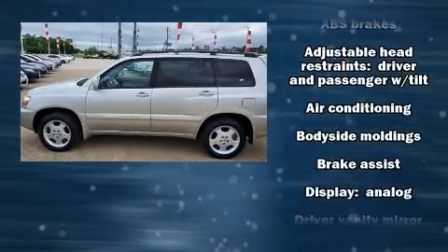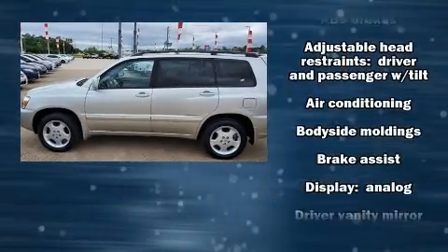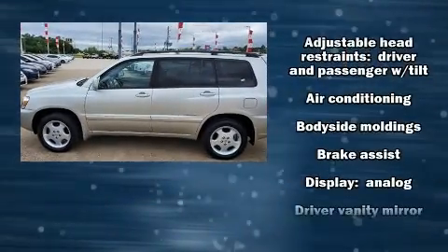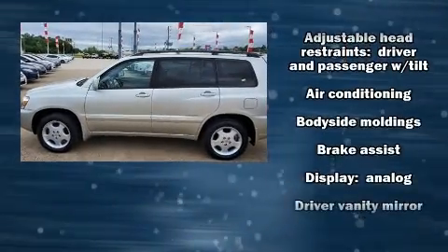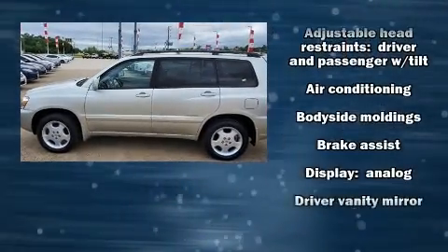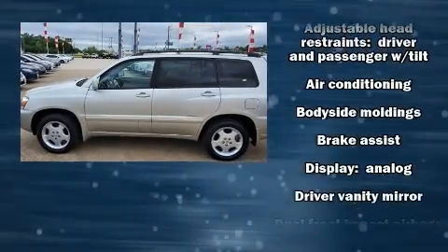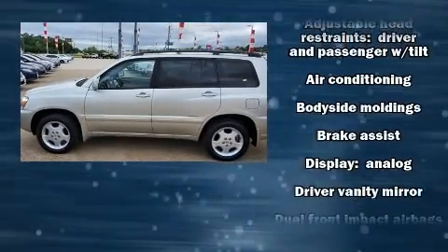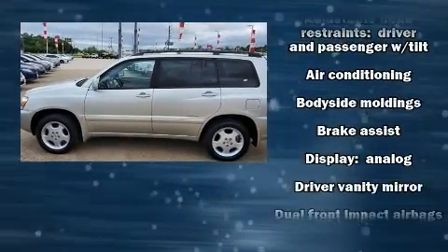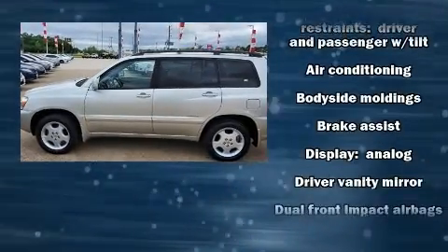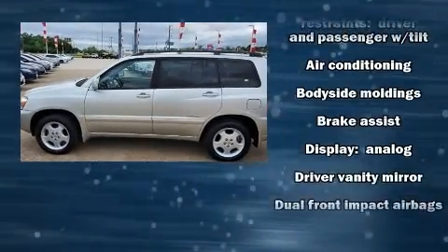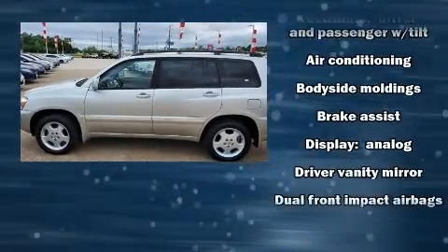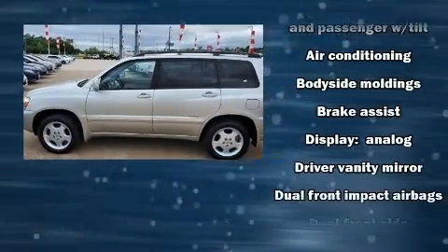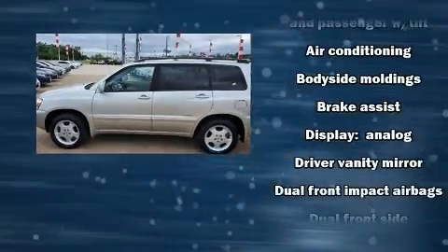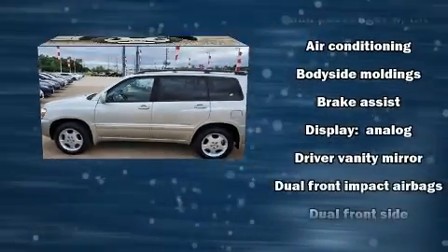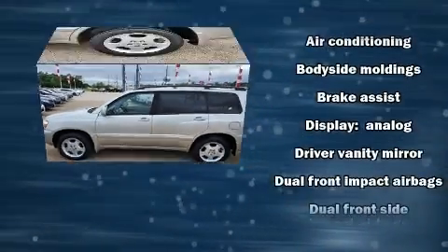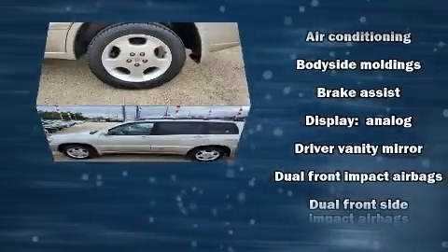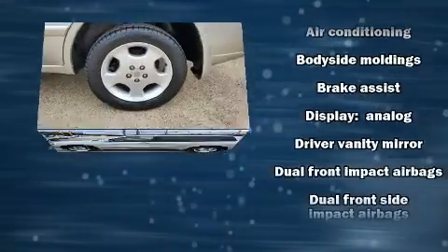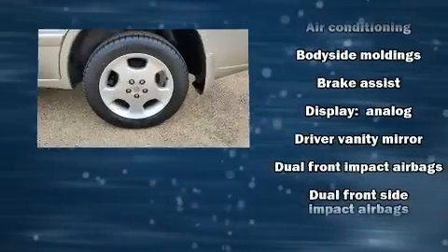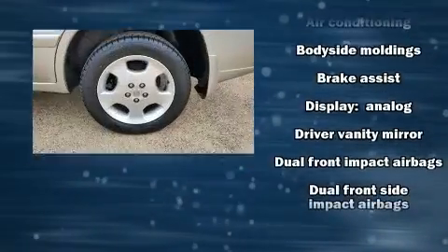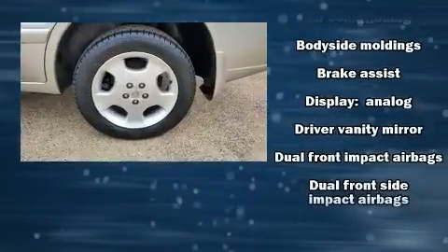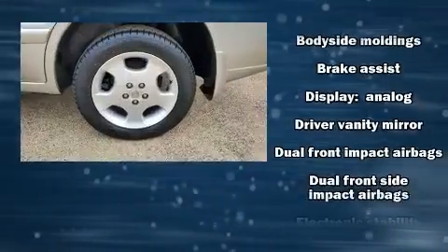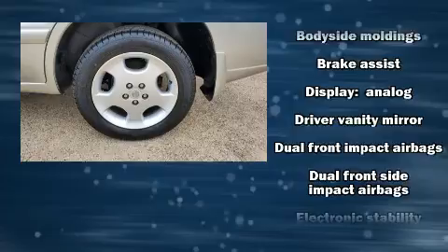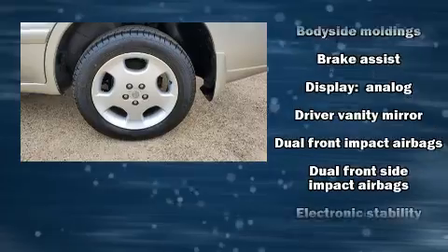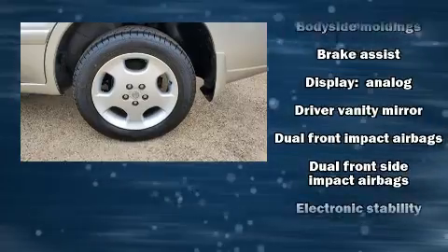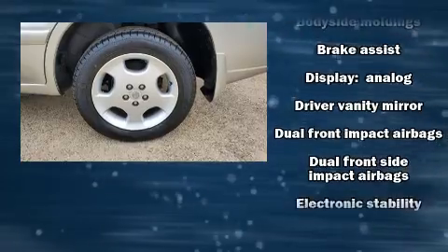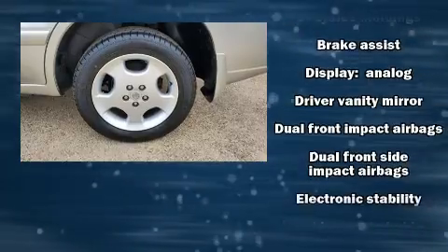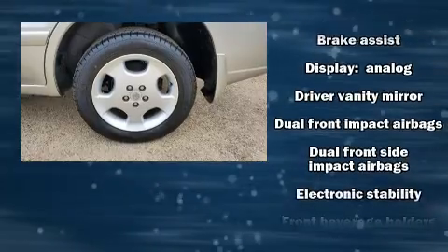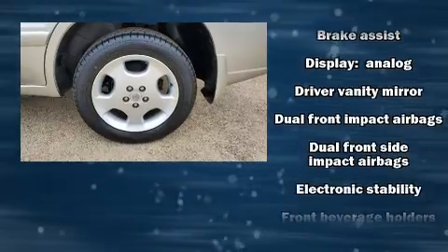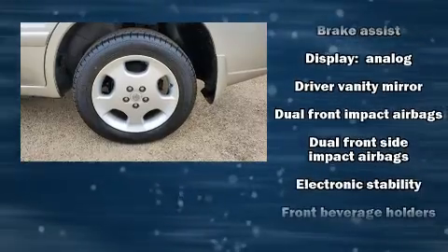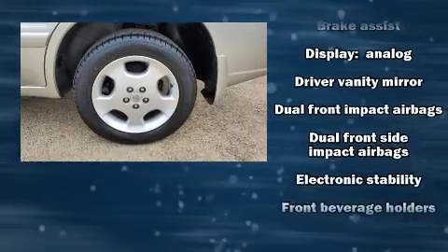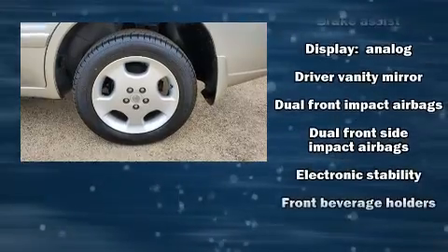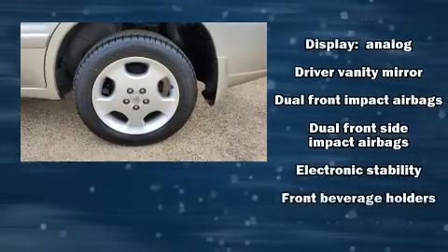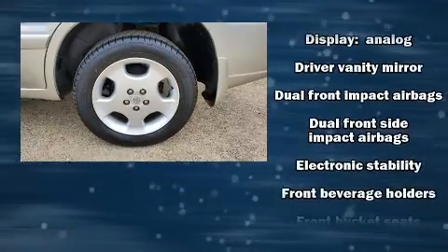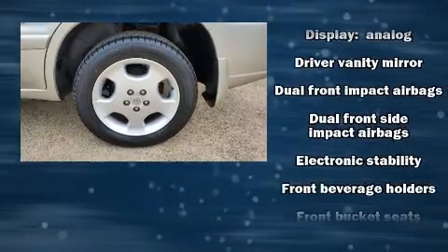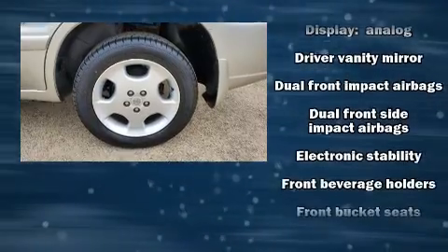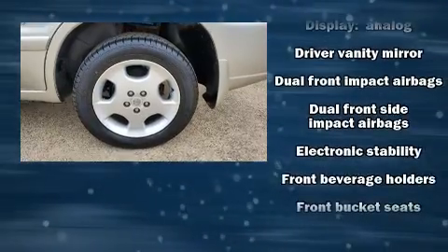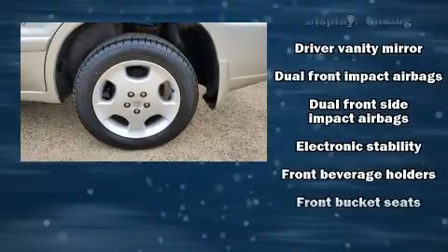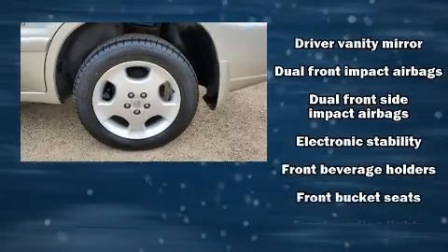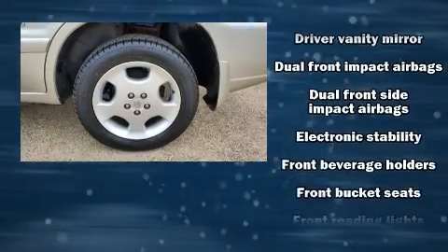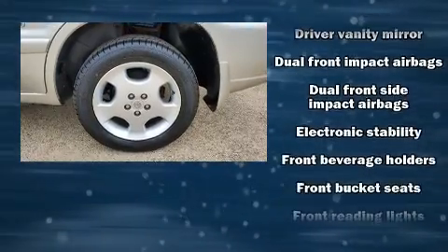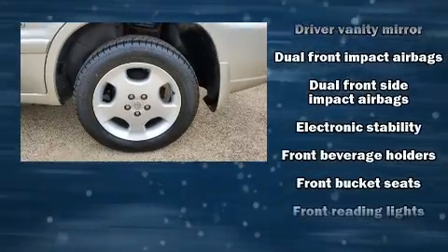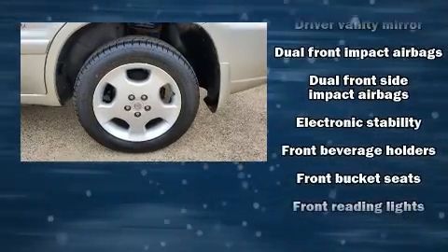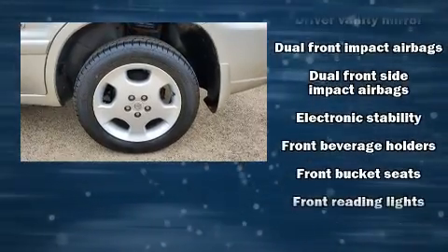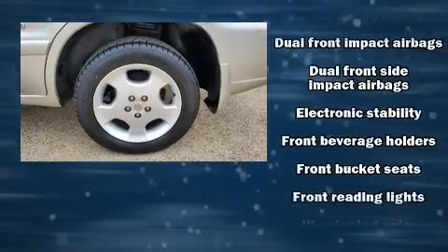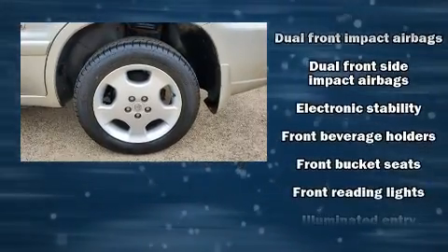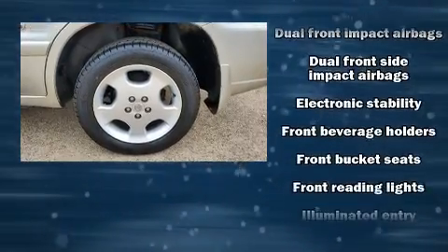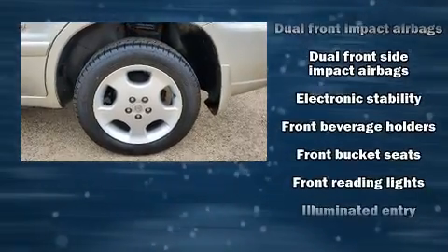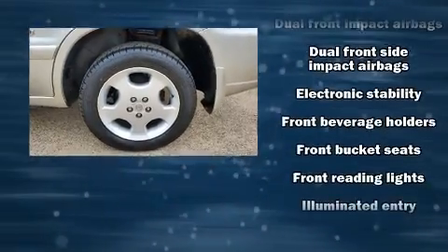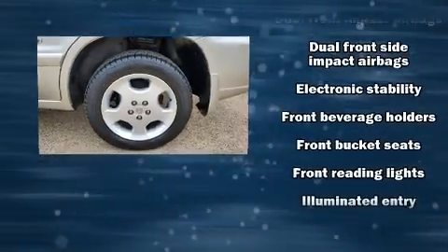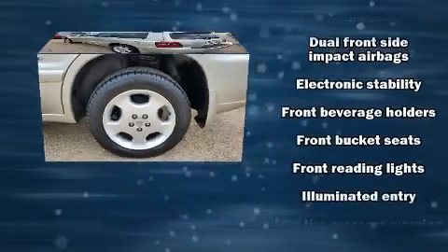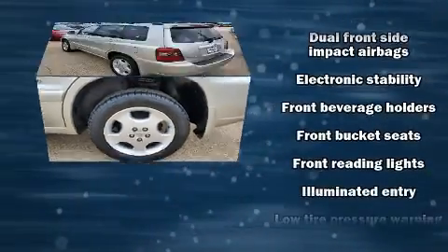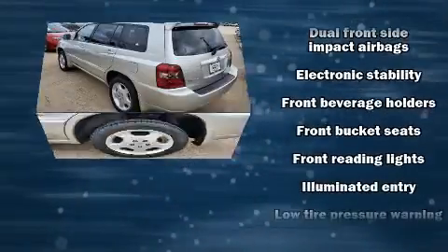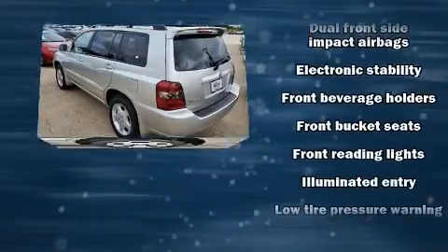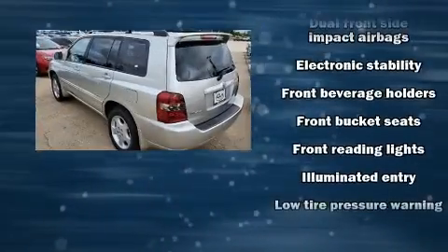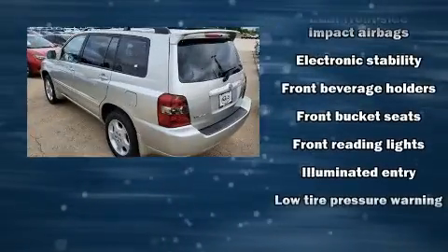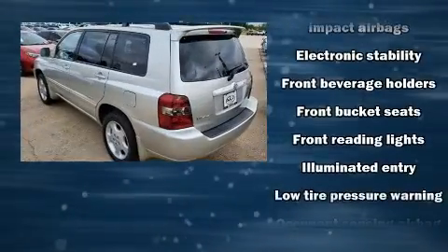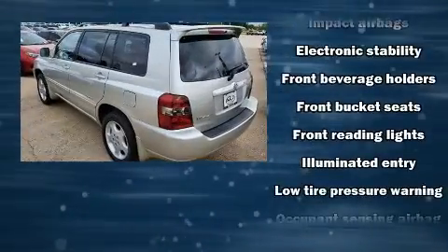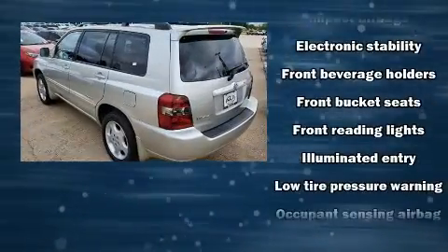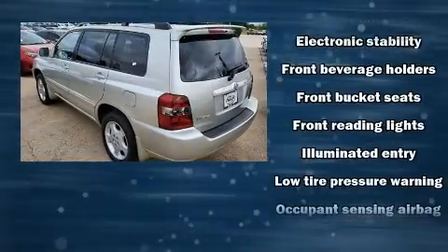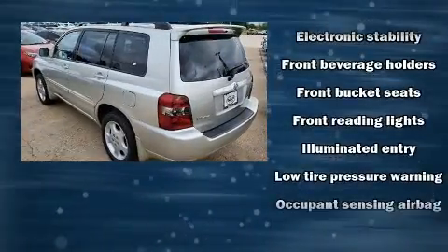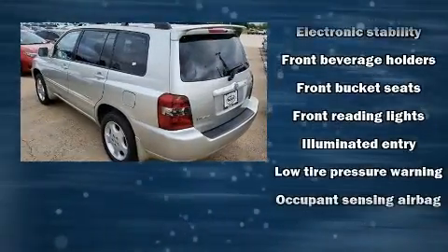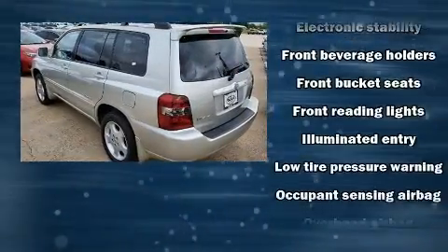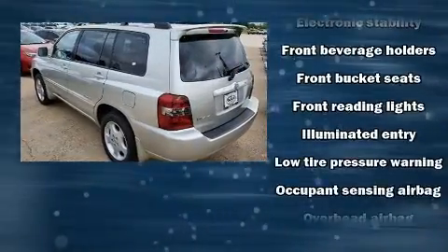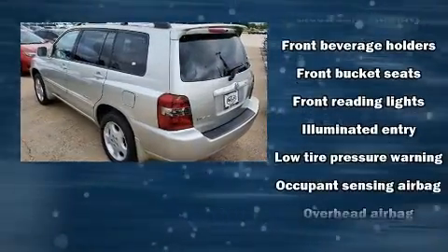Top features include power windows, variably intermittent wipers, a roof rack, and a split folding rear seat.